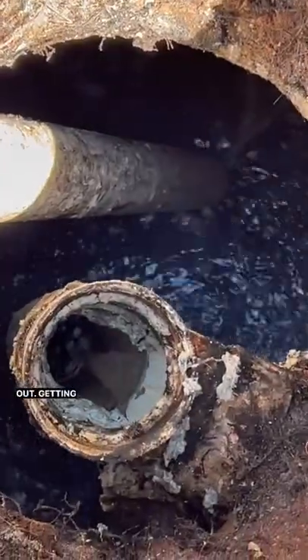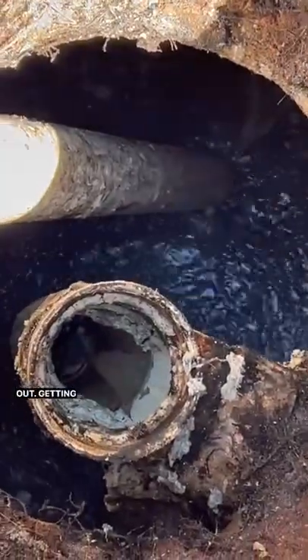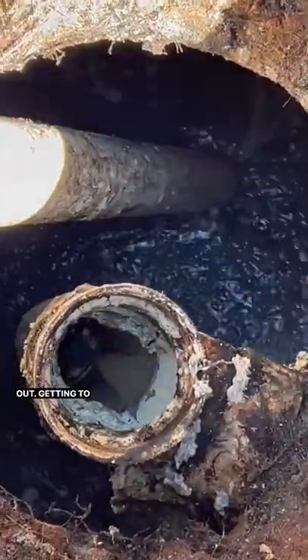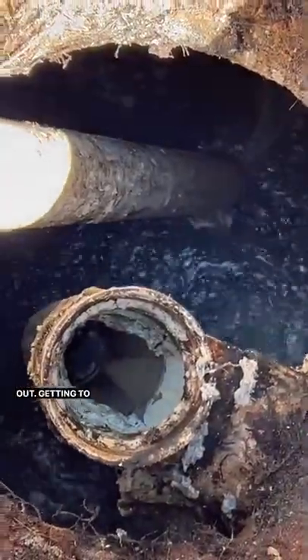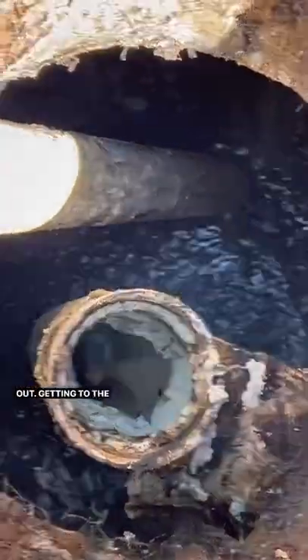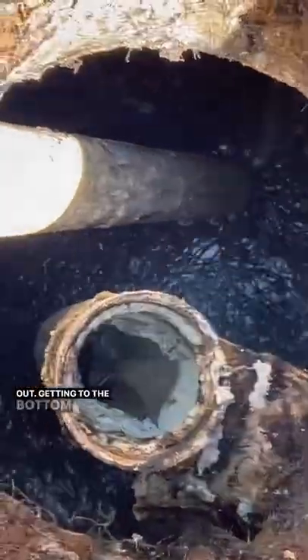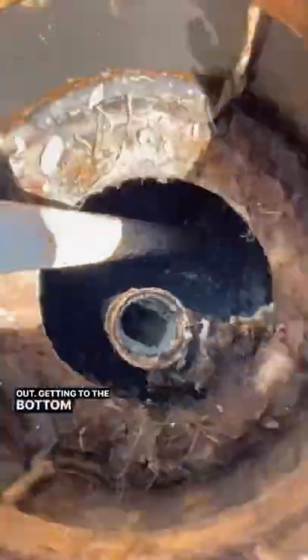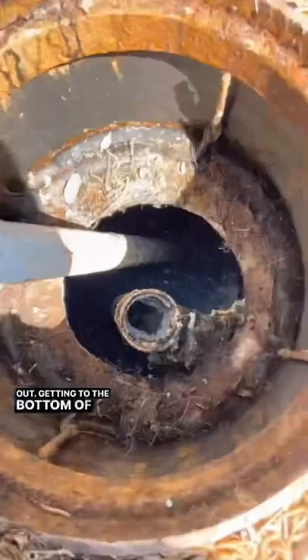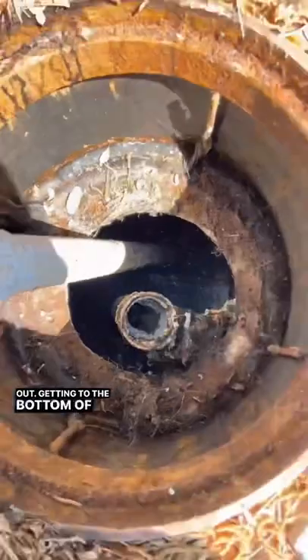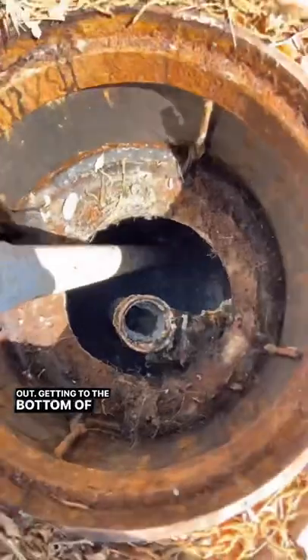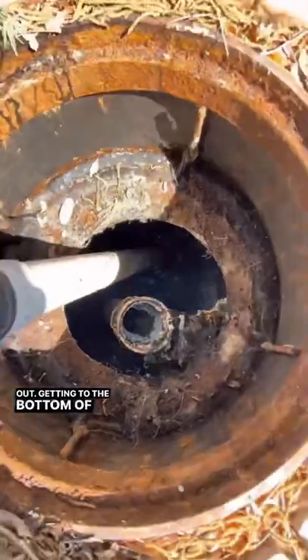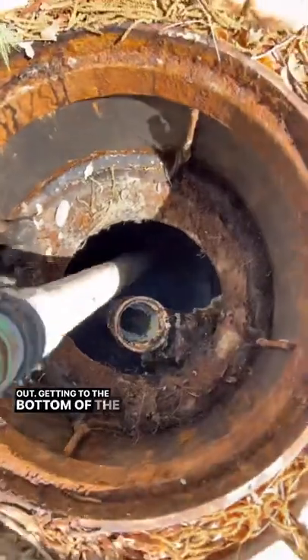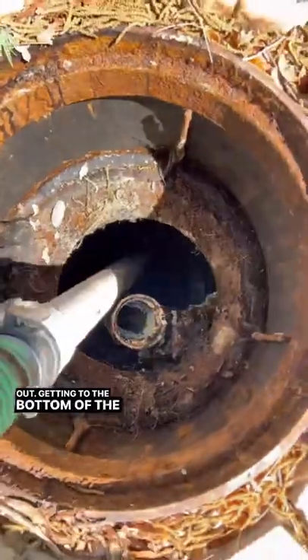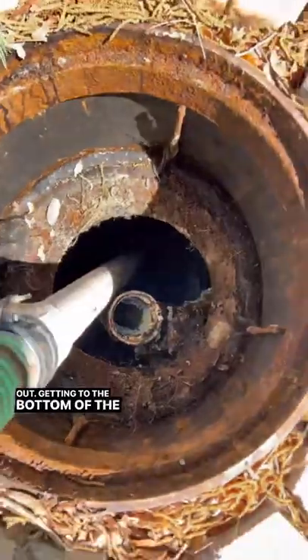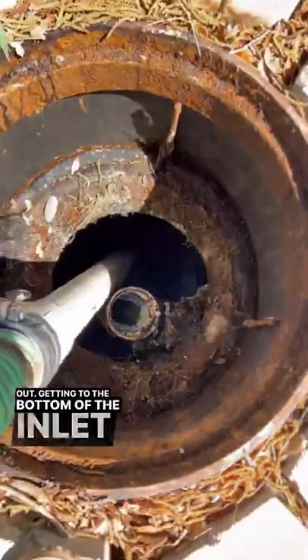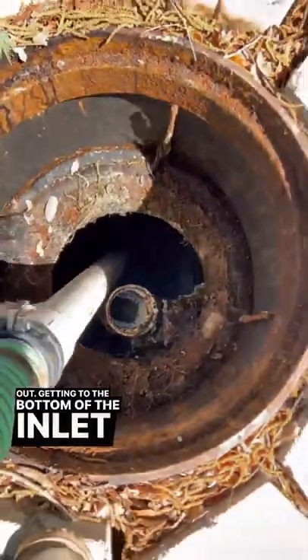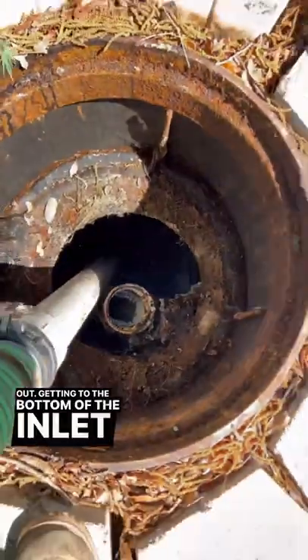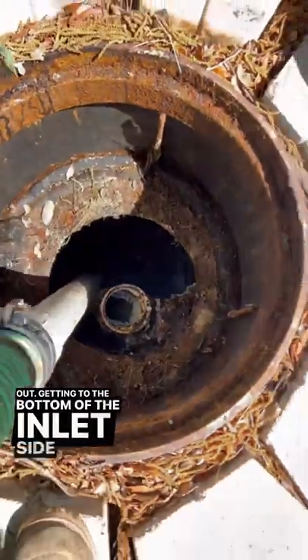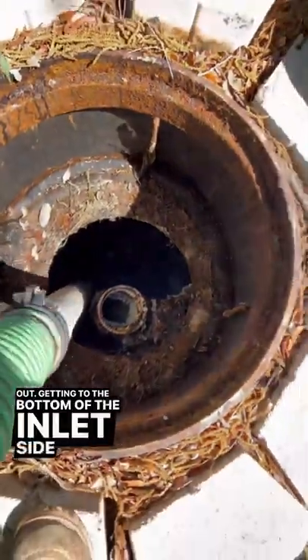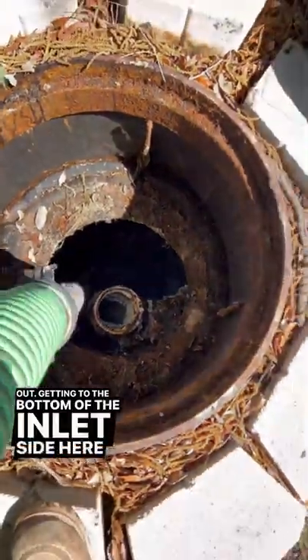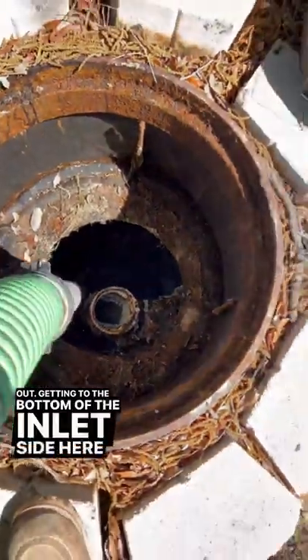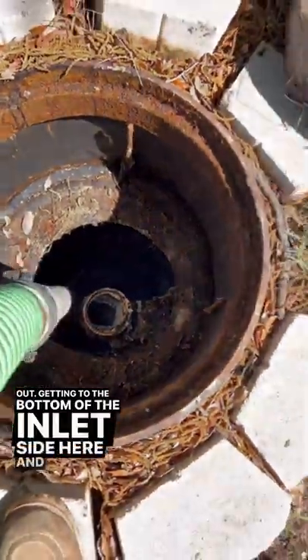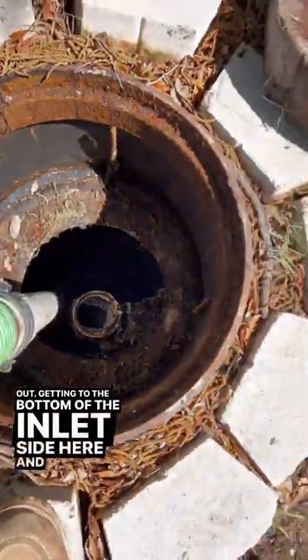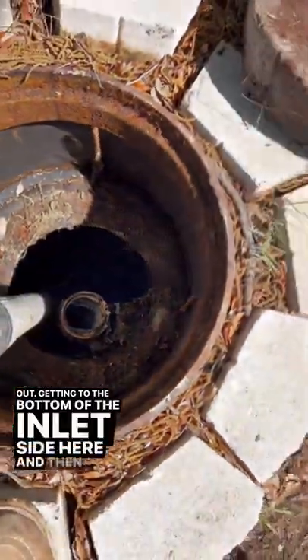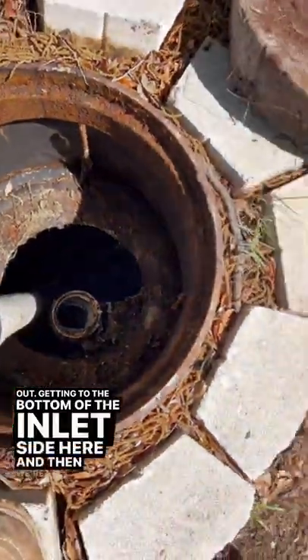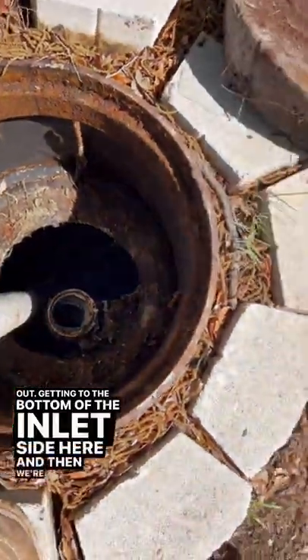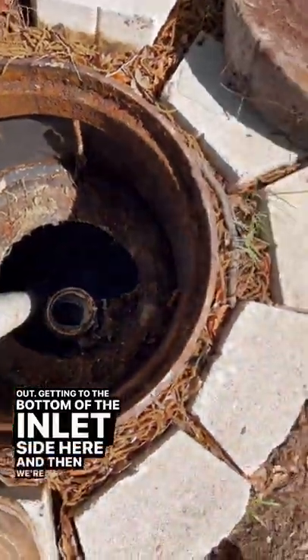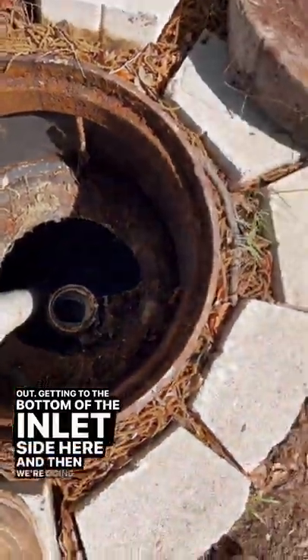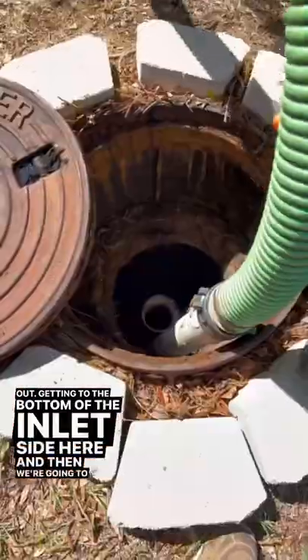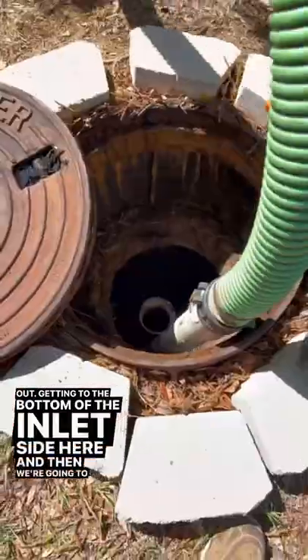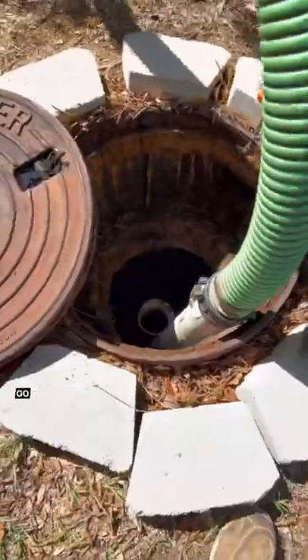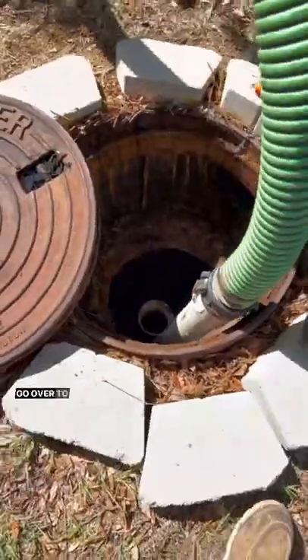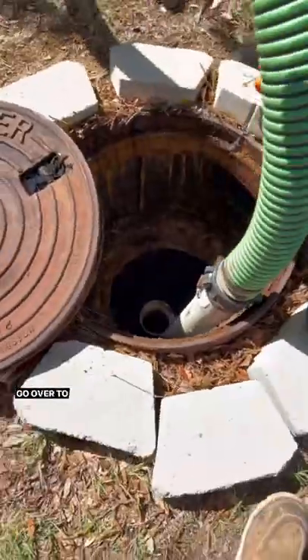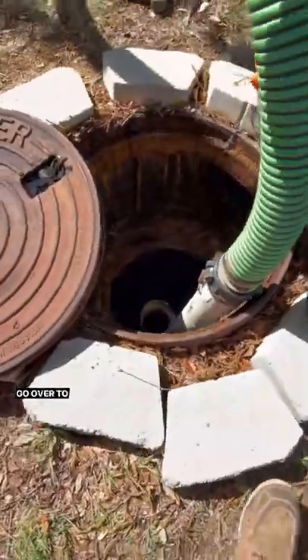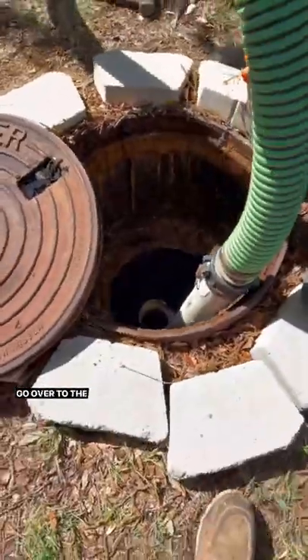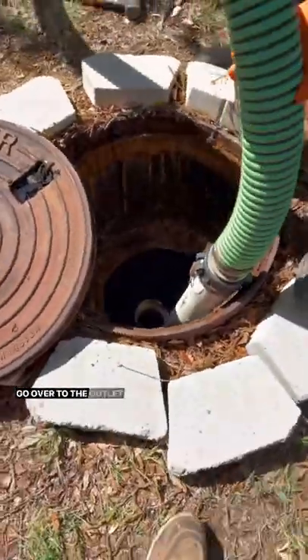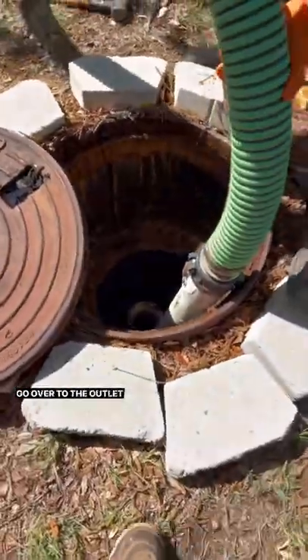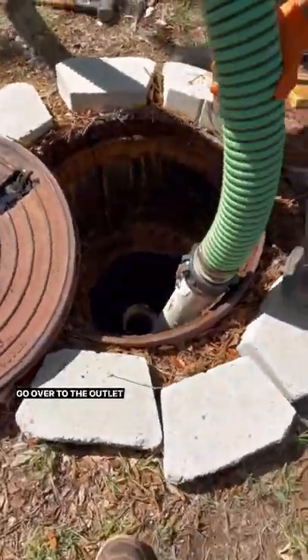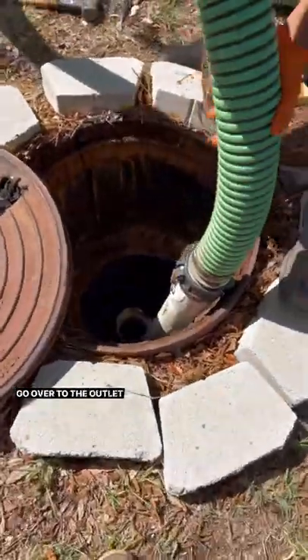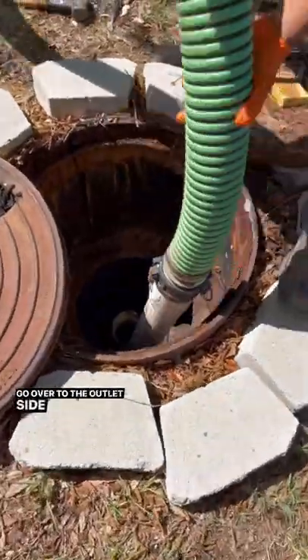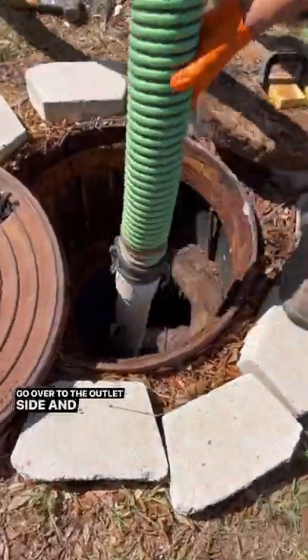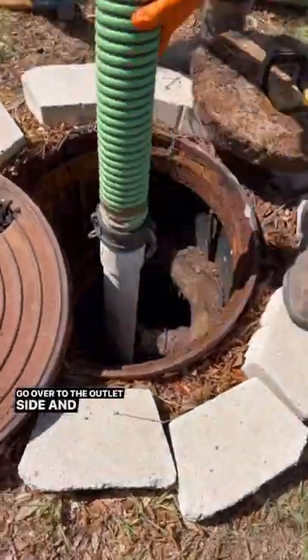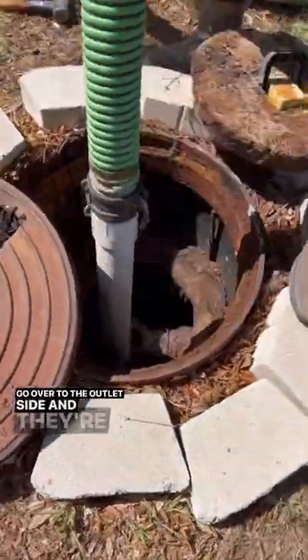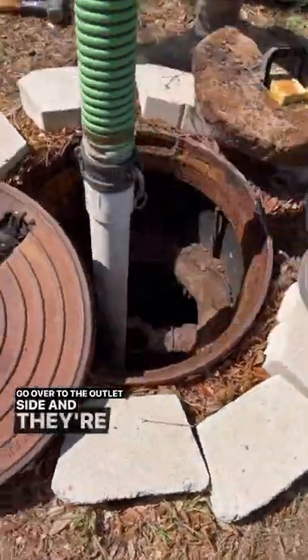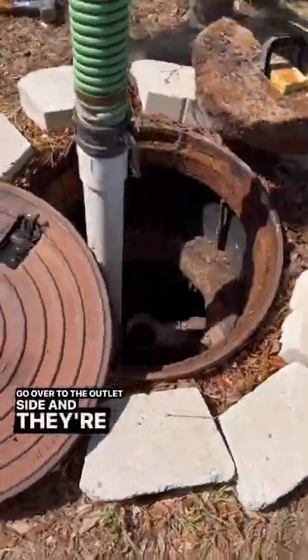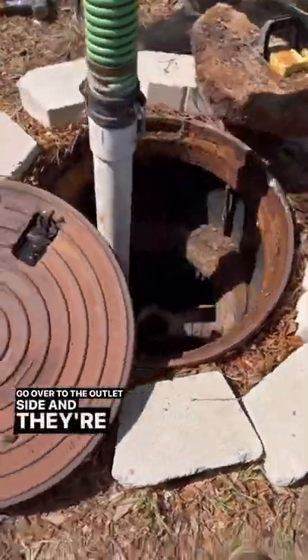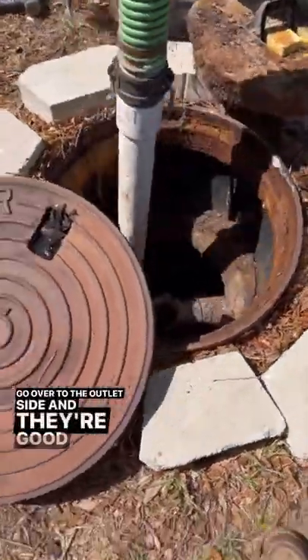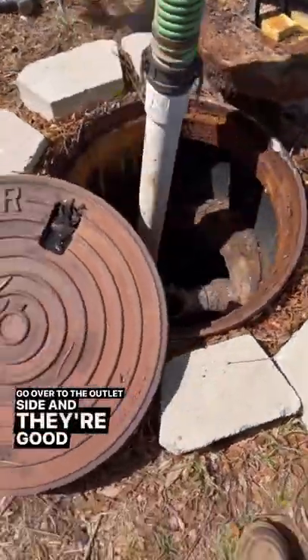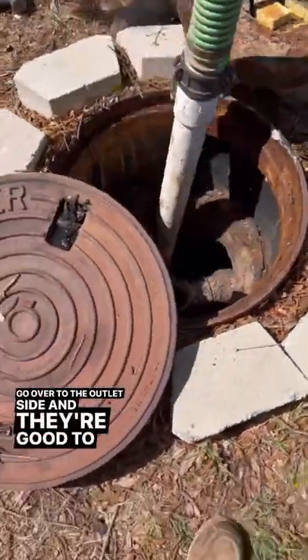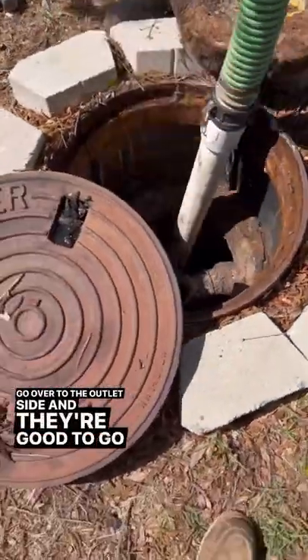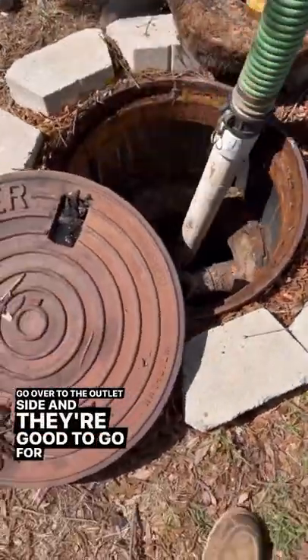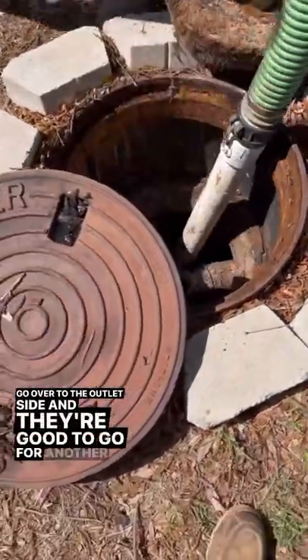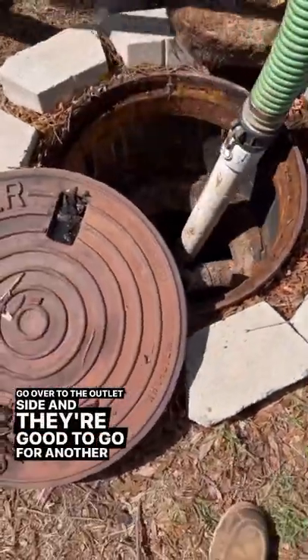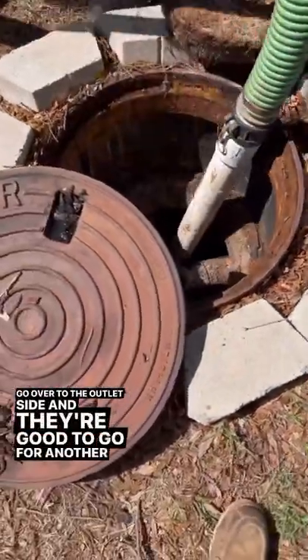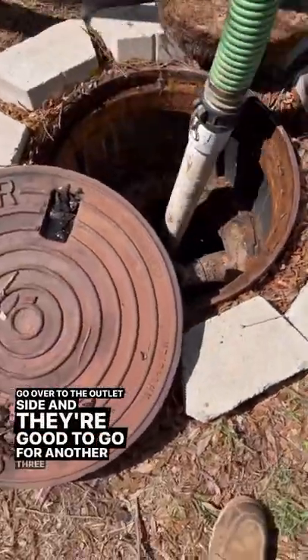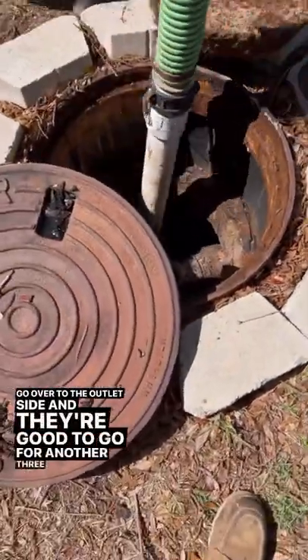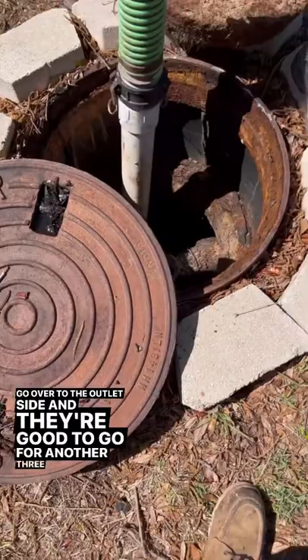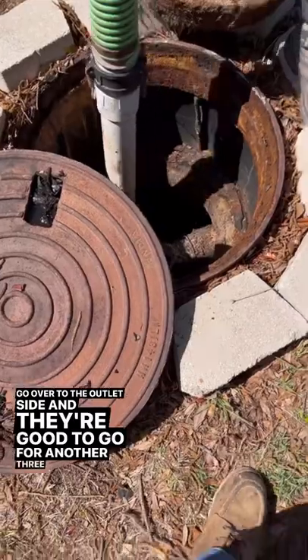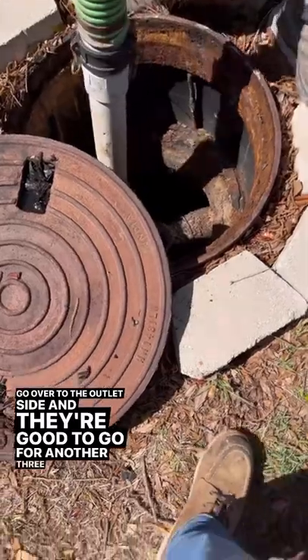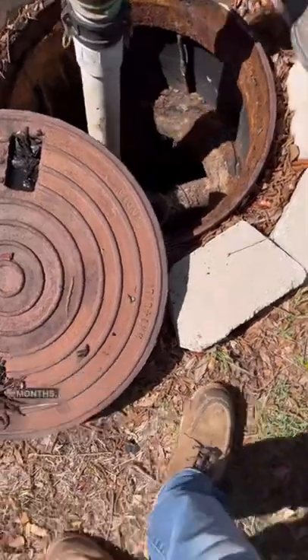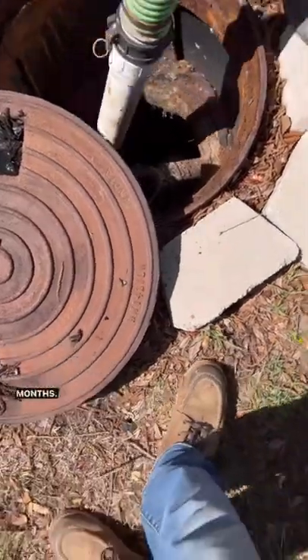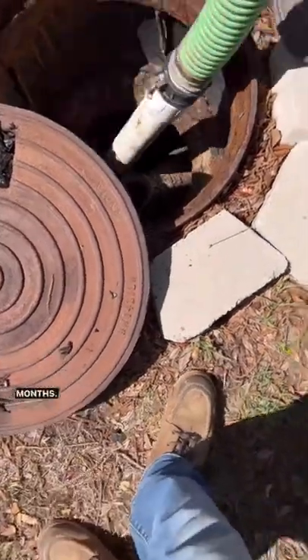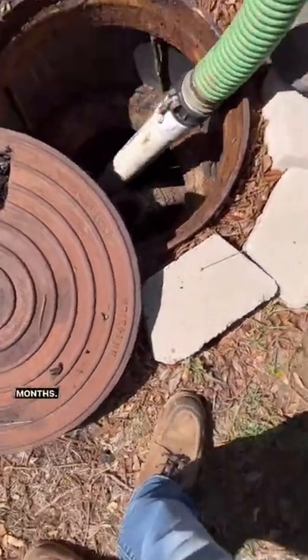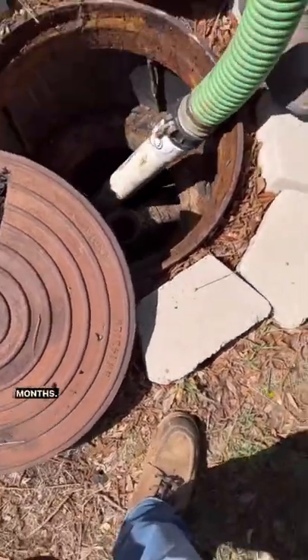Getting to the bottom of the inlet side here, and then we're going to go over to the outlet side and they're good to go for another three months.